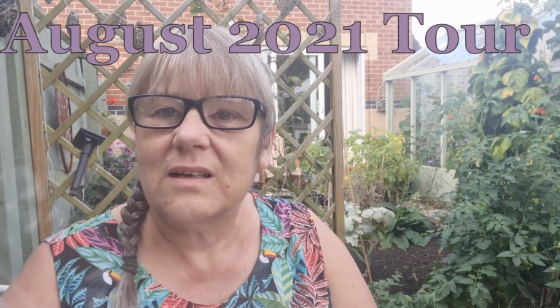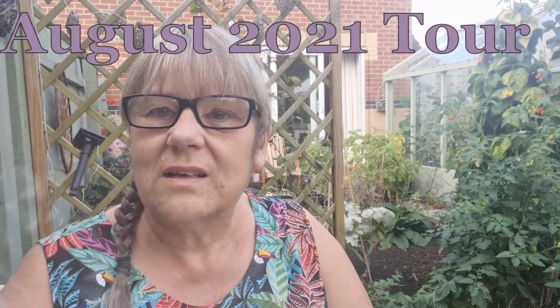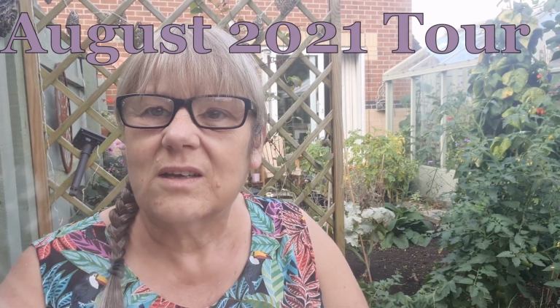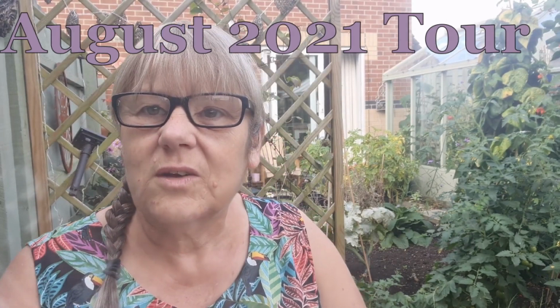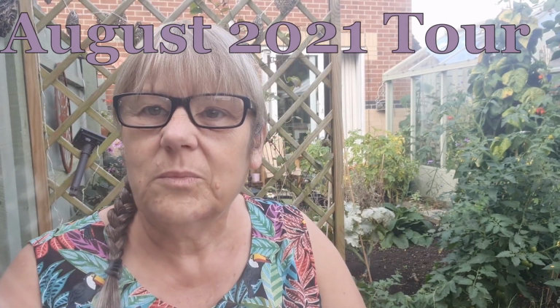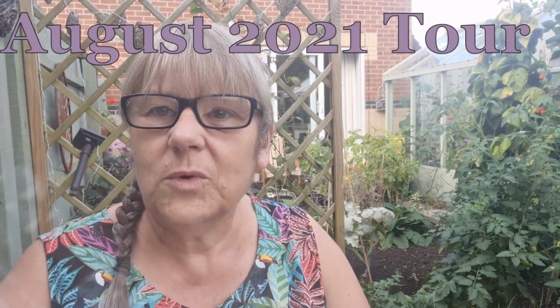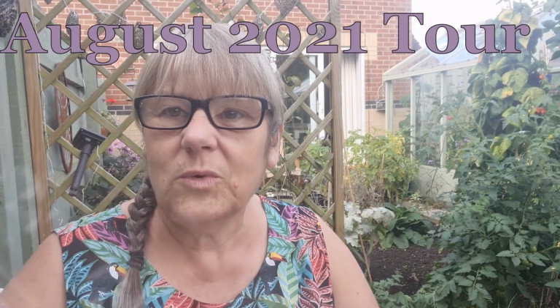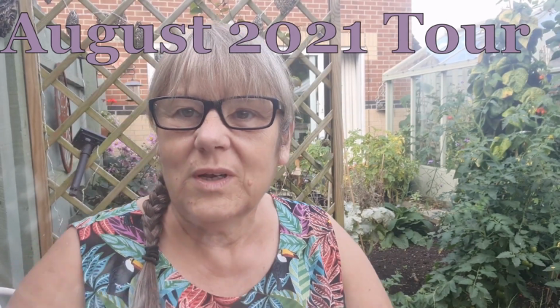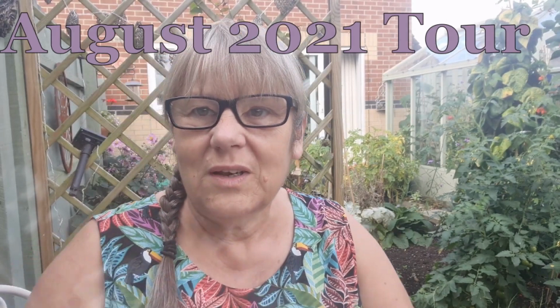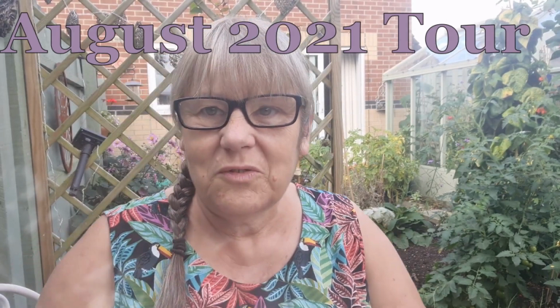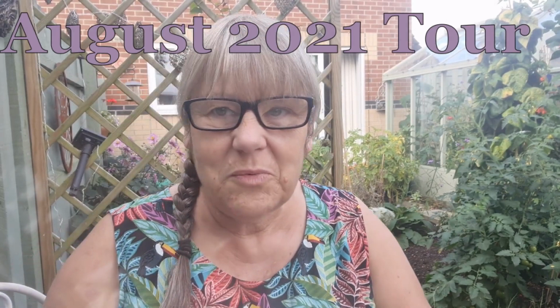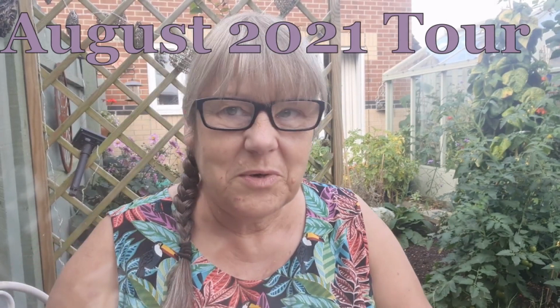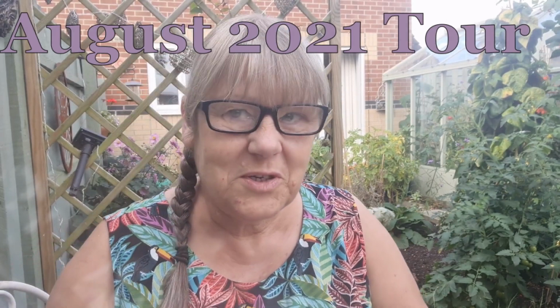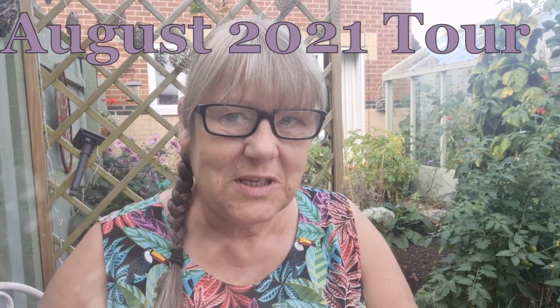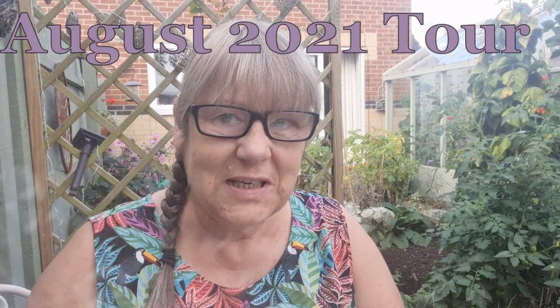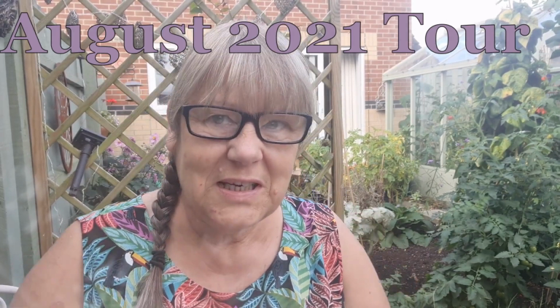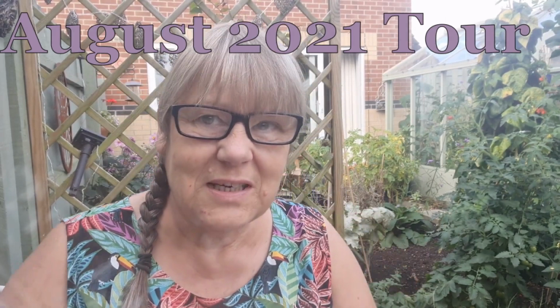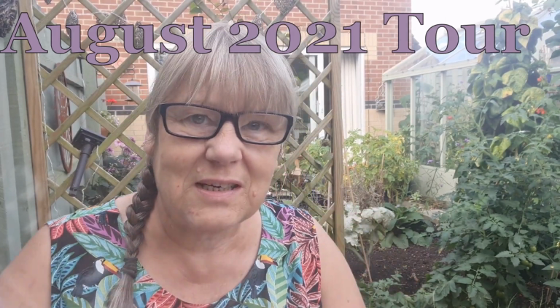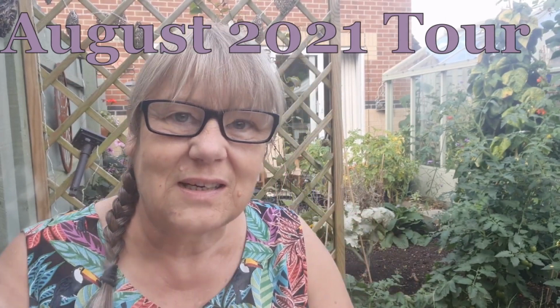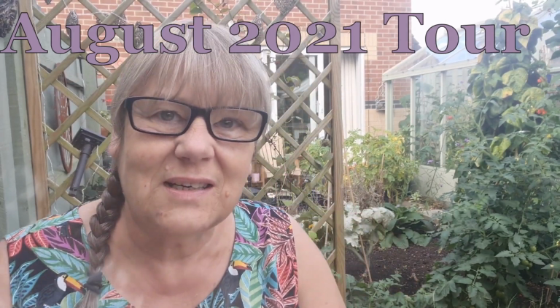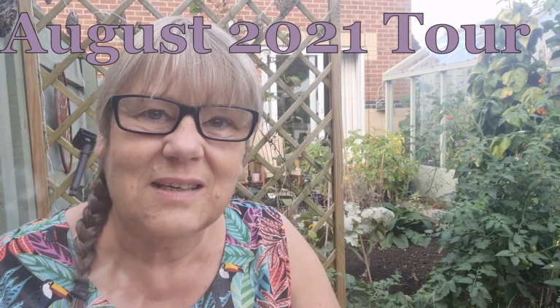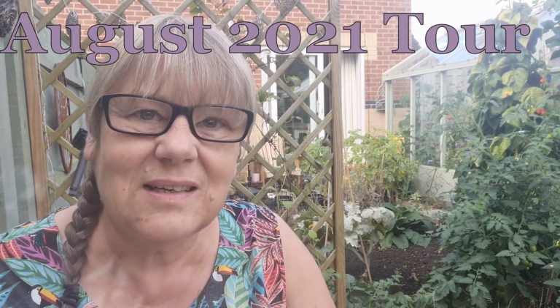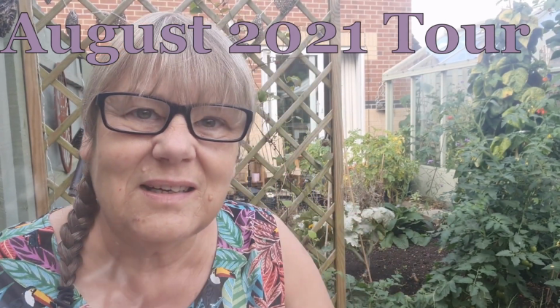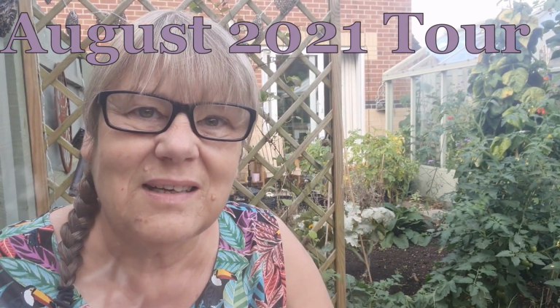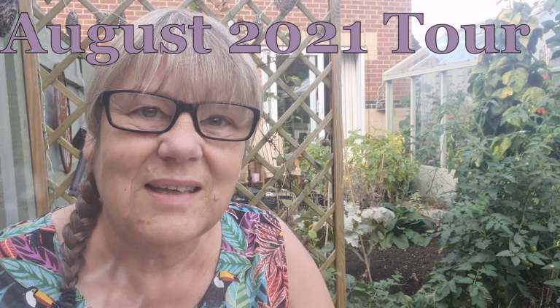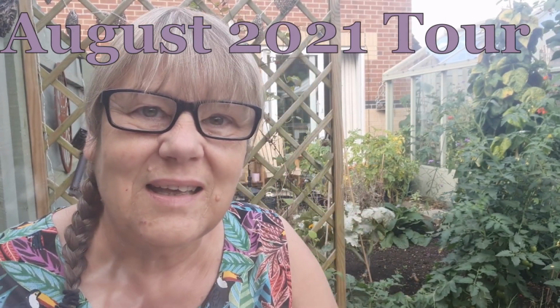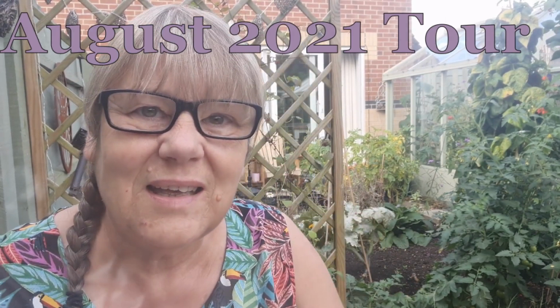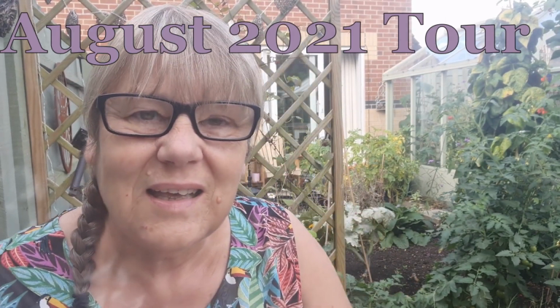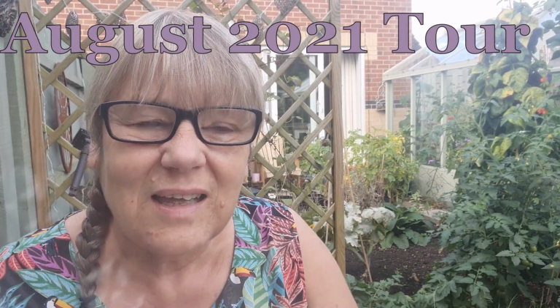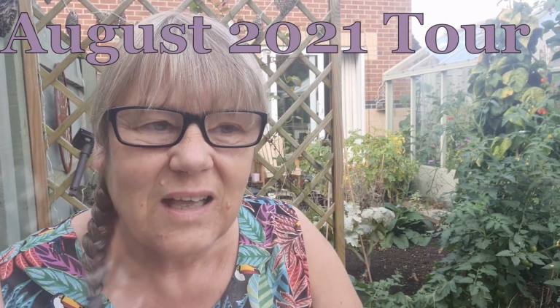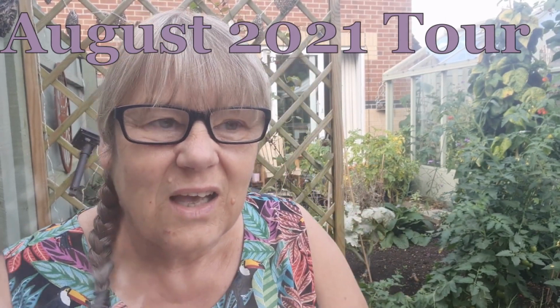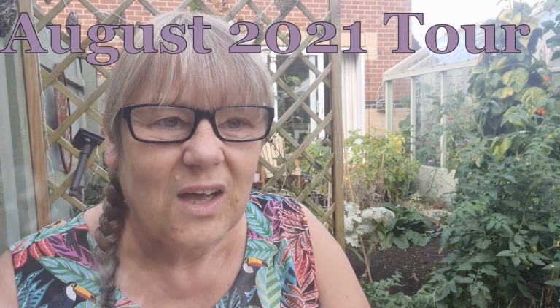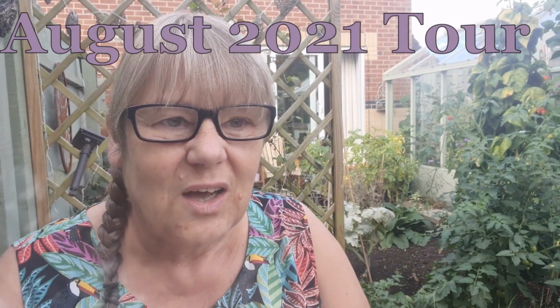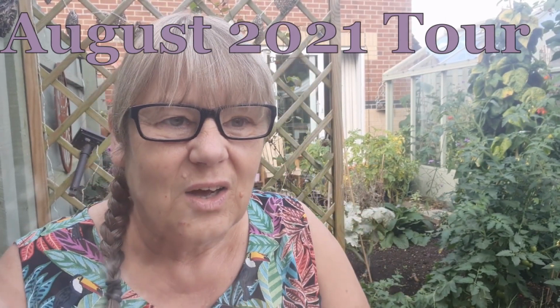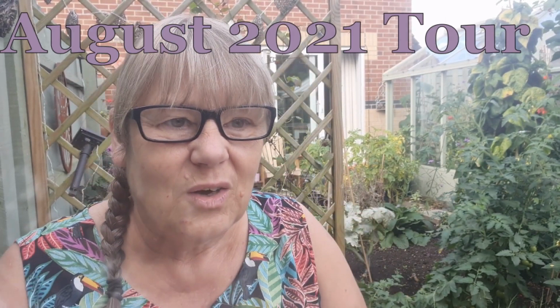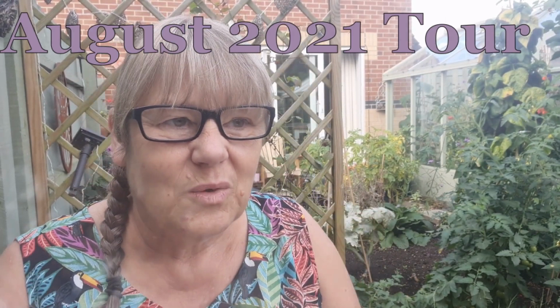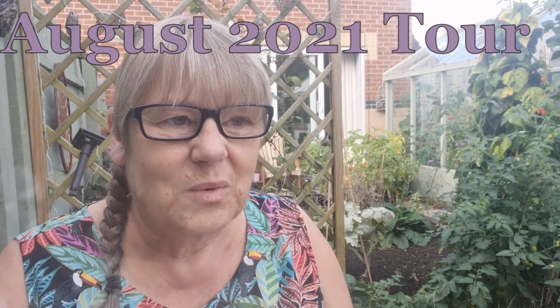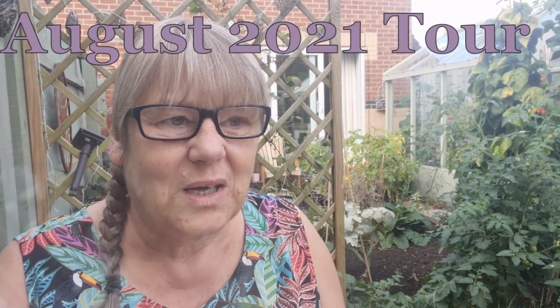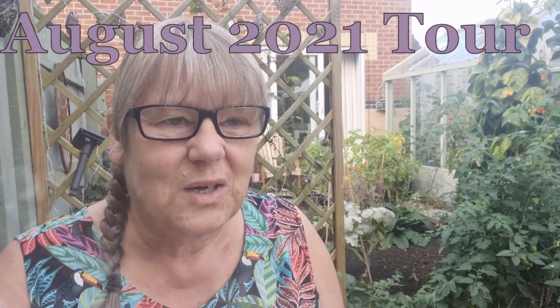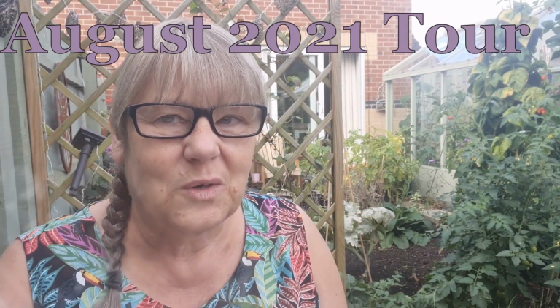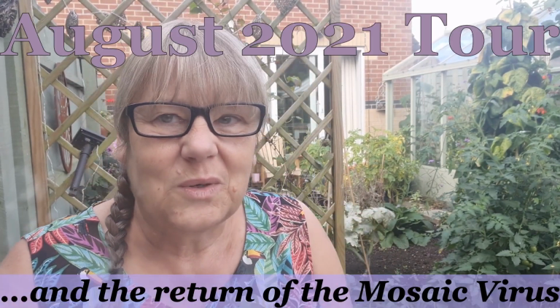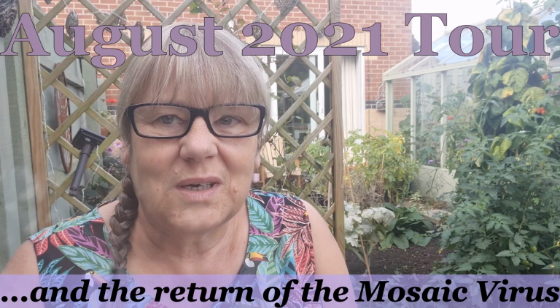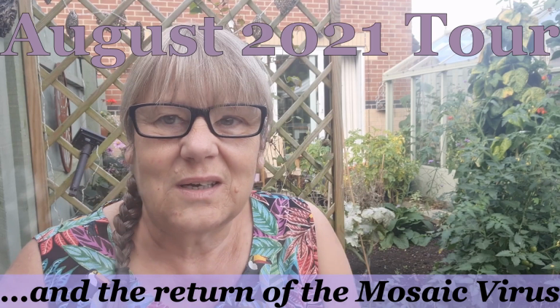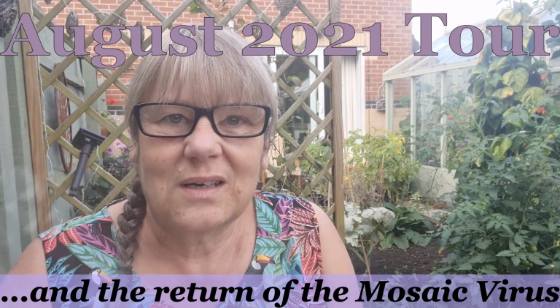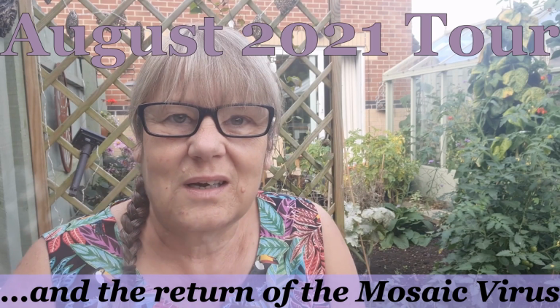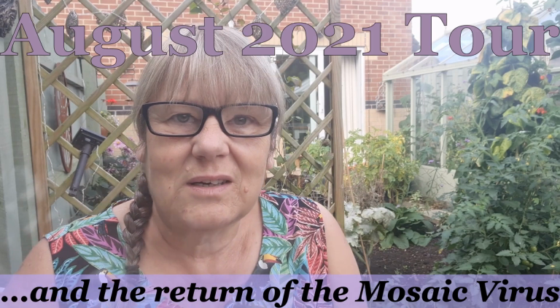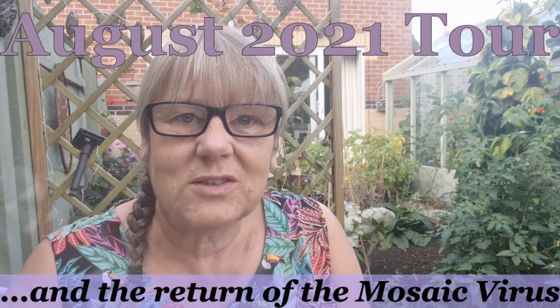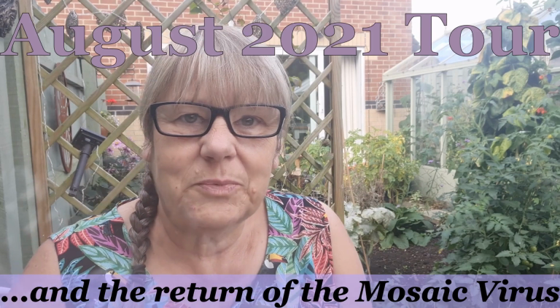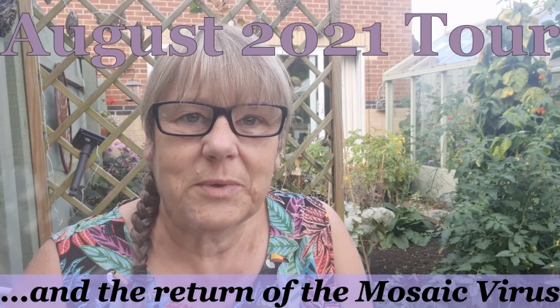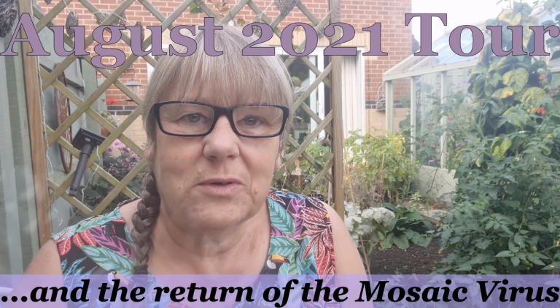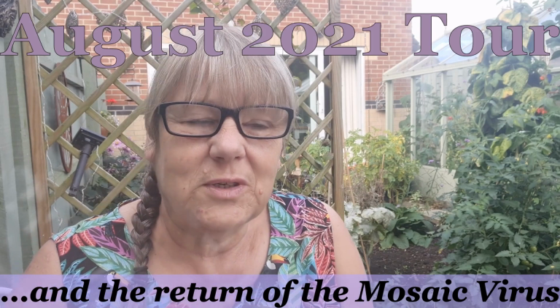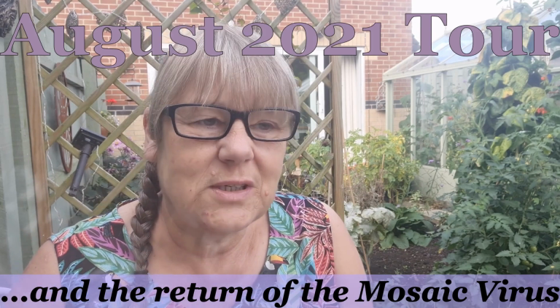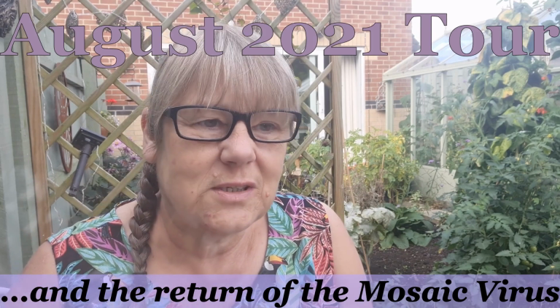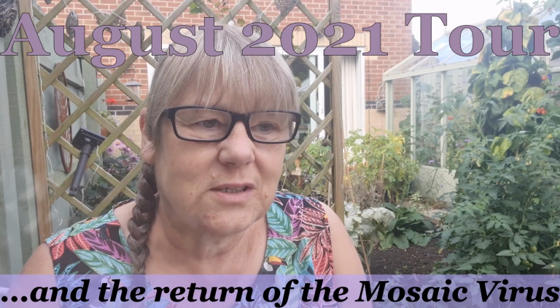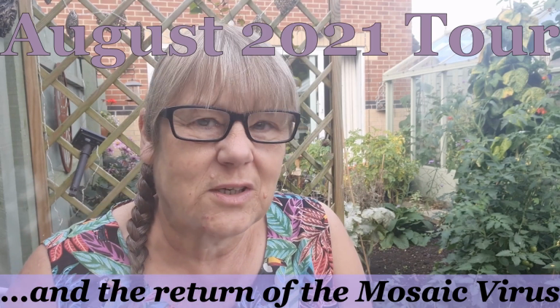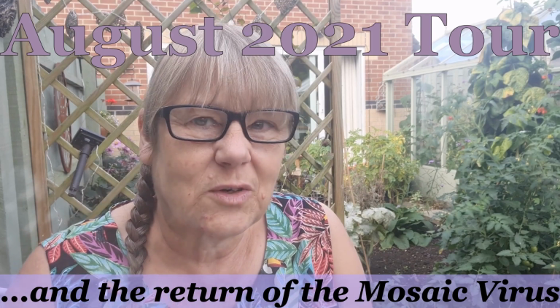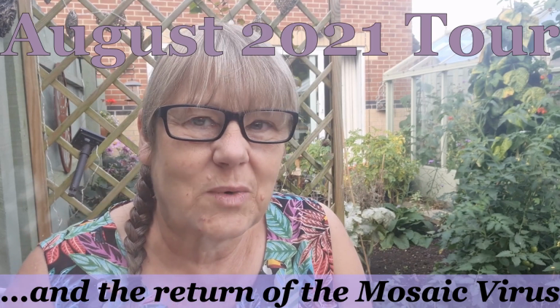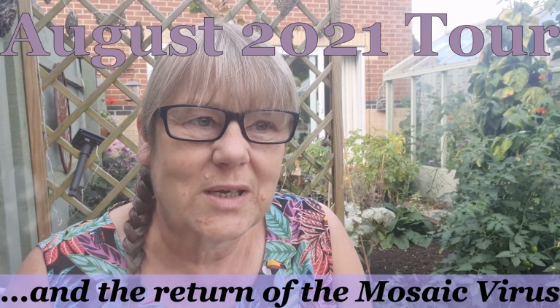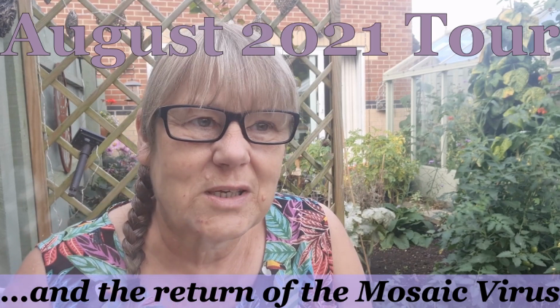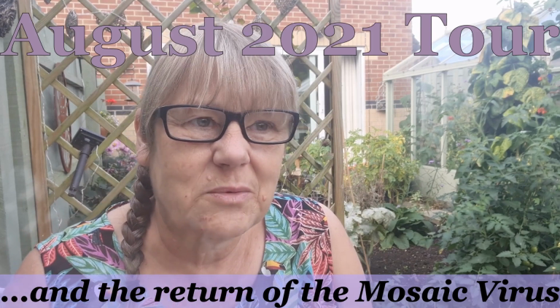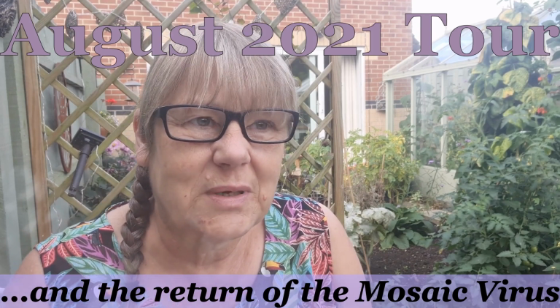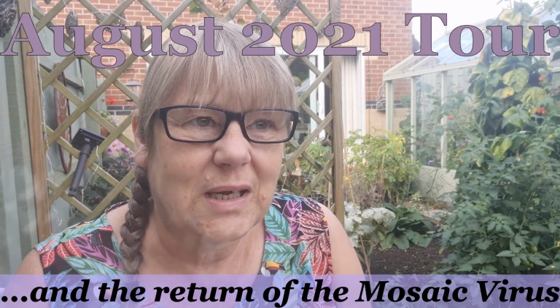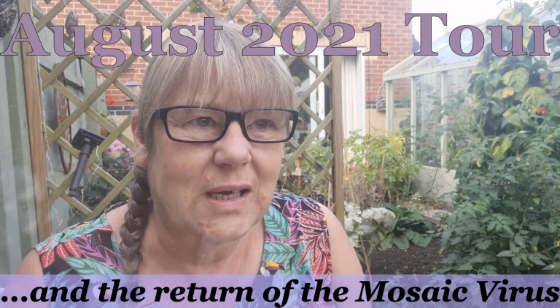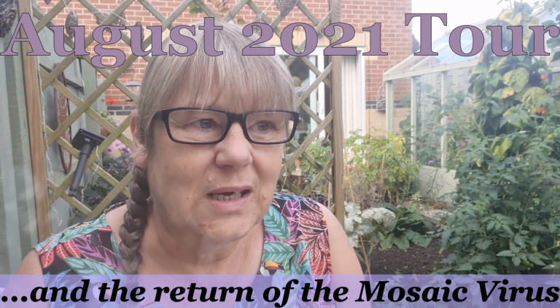Good morning everybody. To be honest, I don't know where to begin.